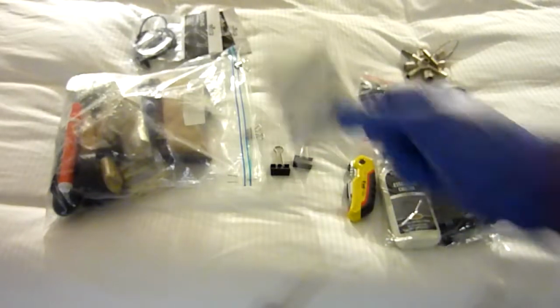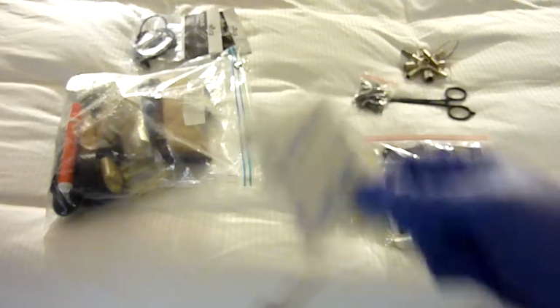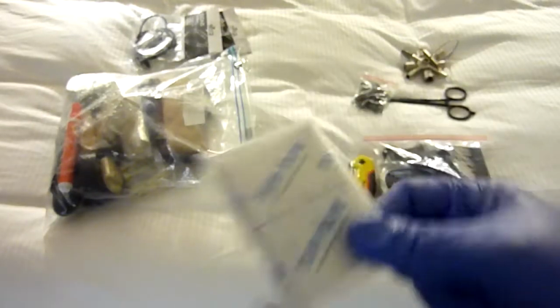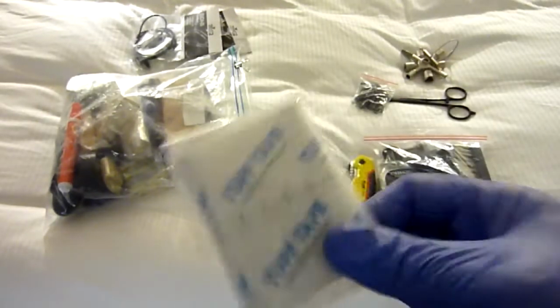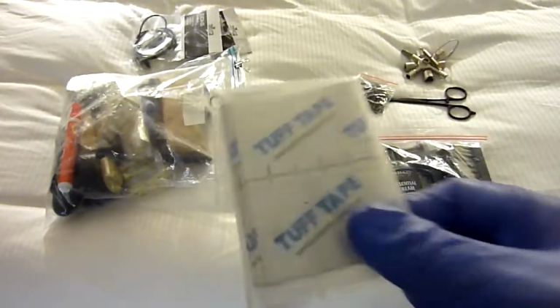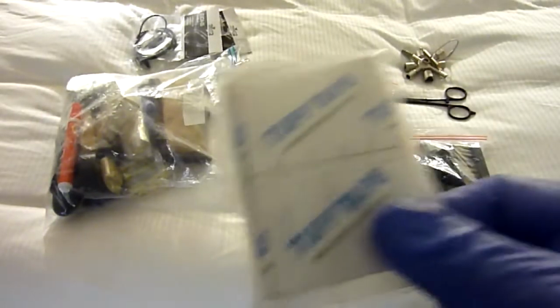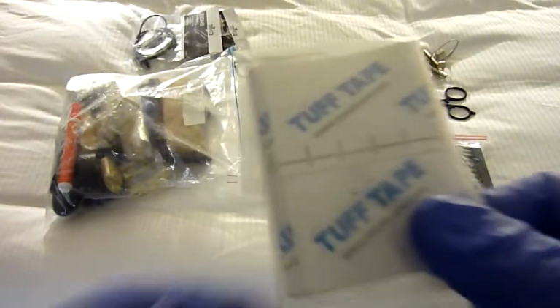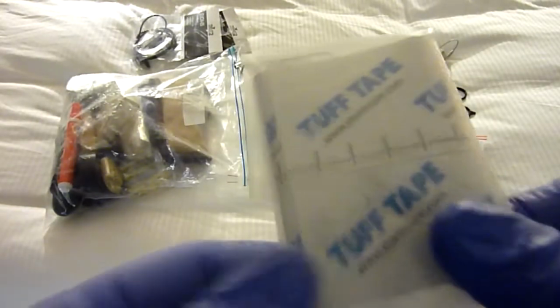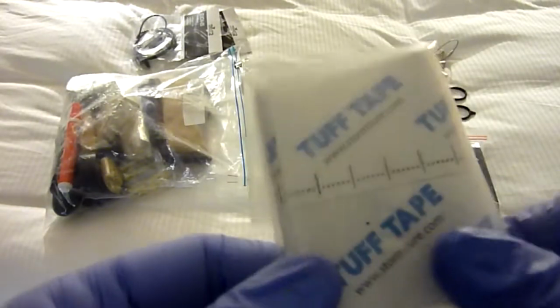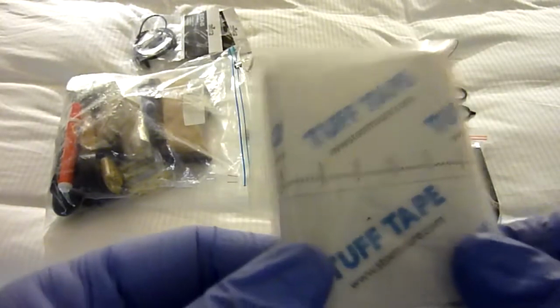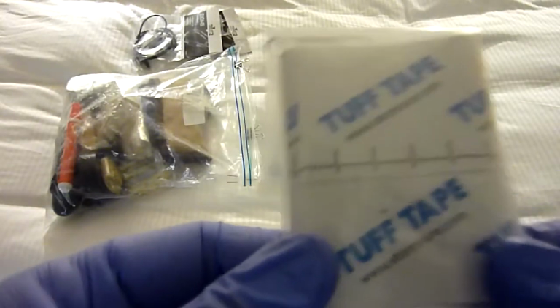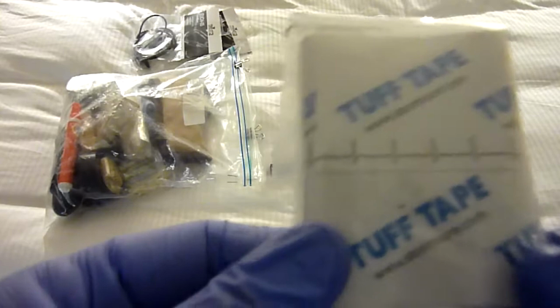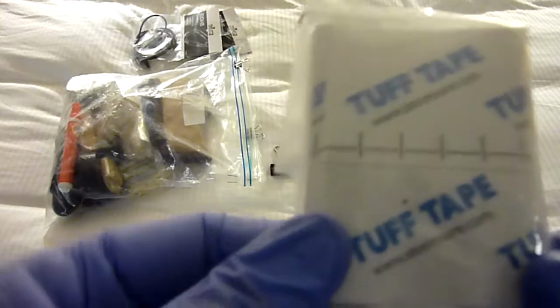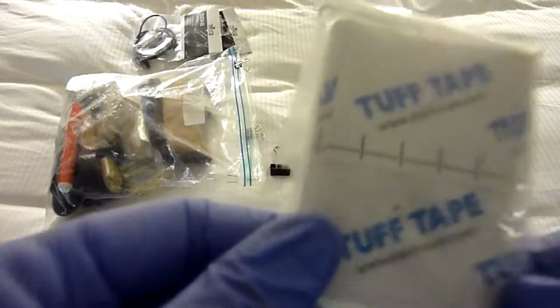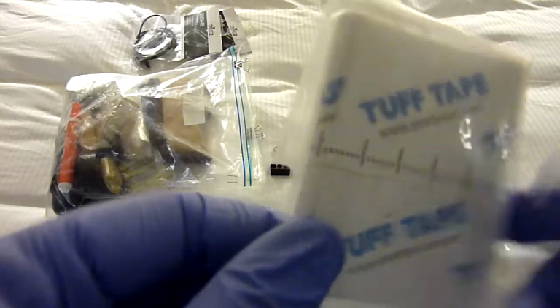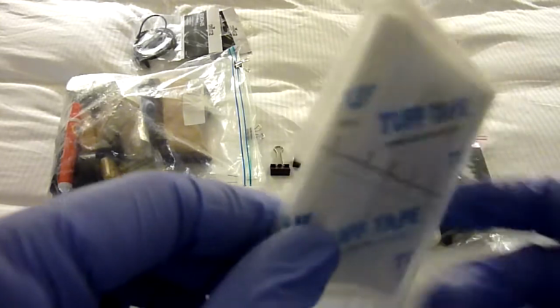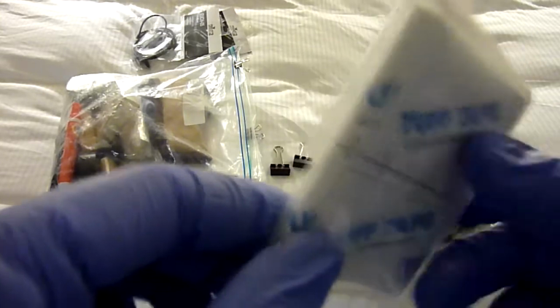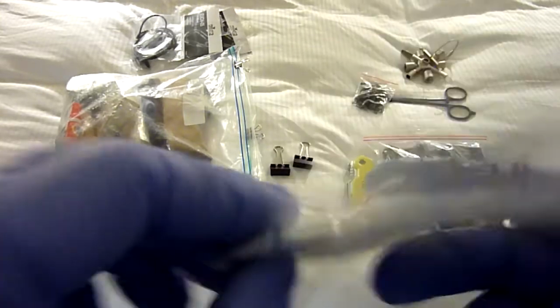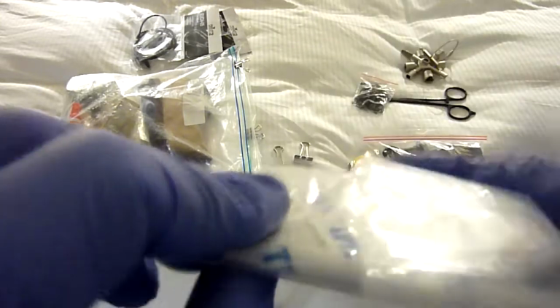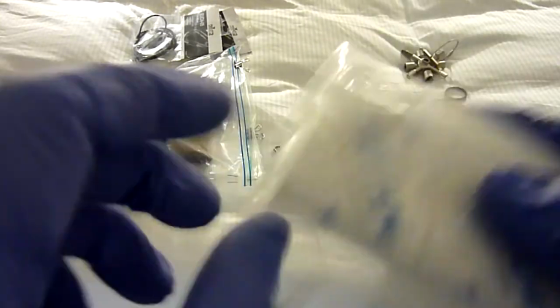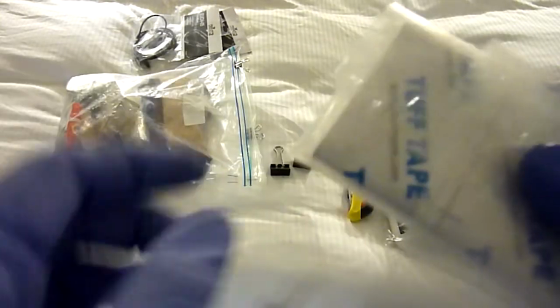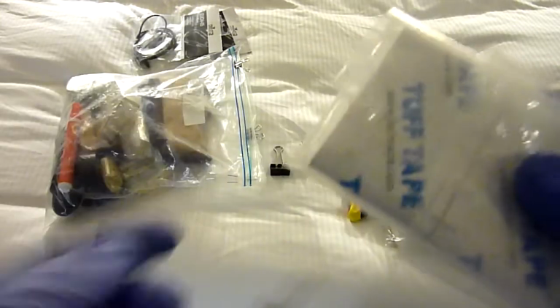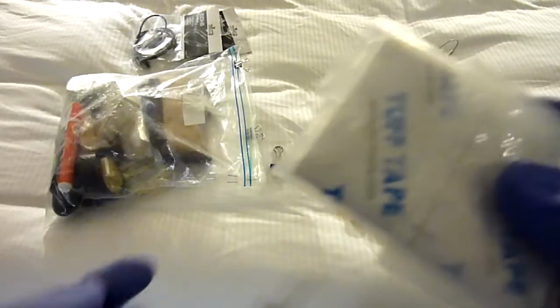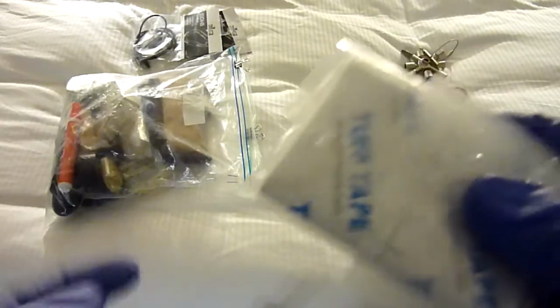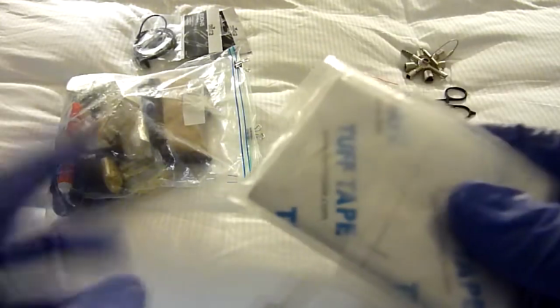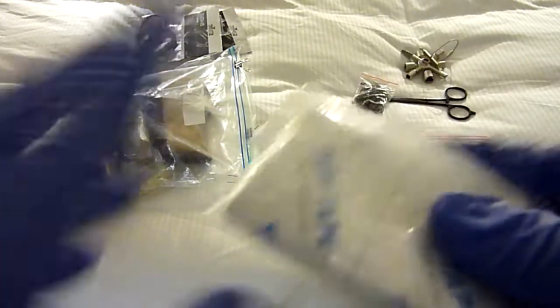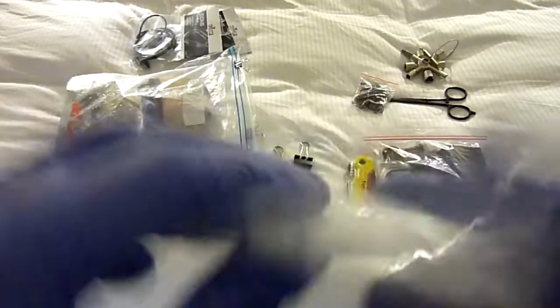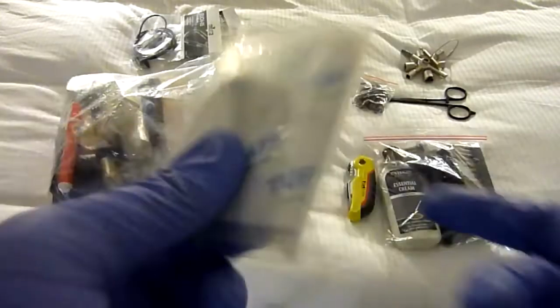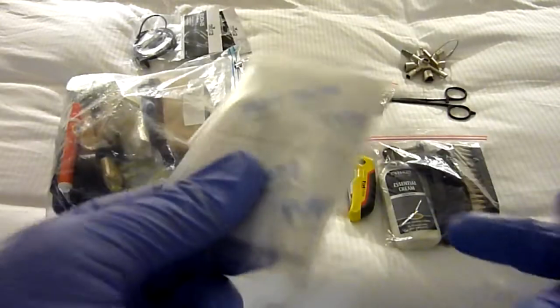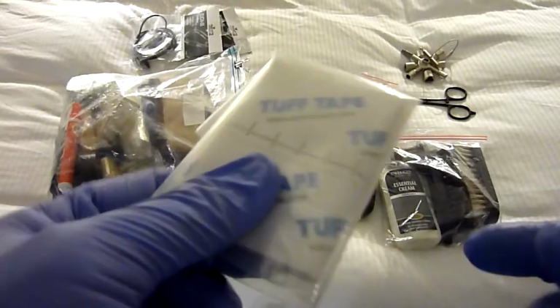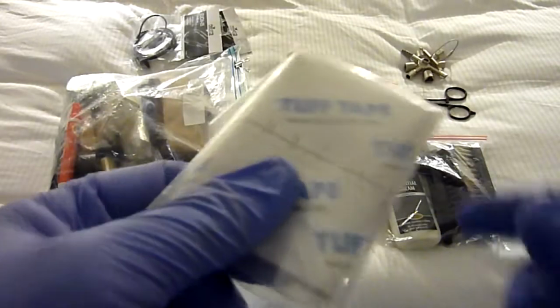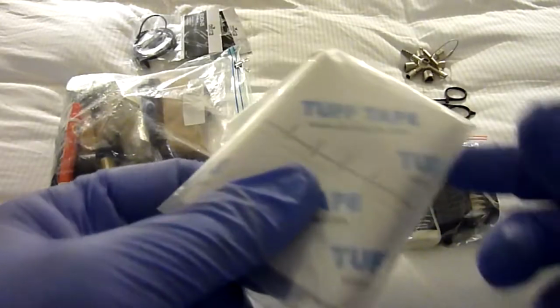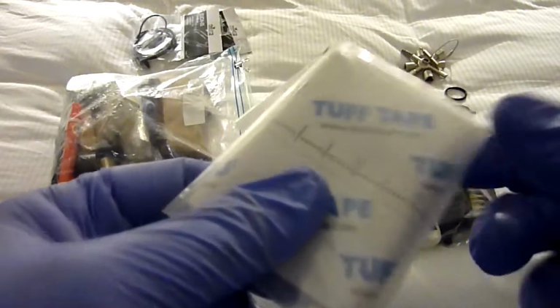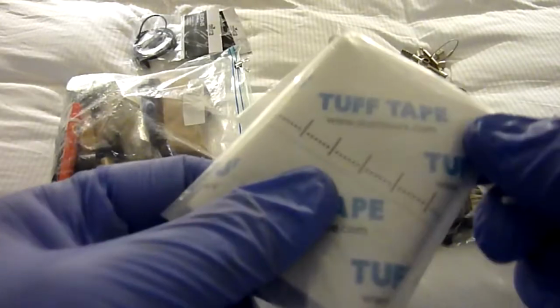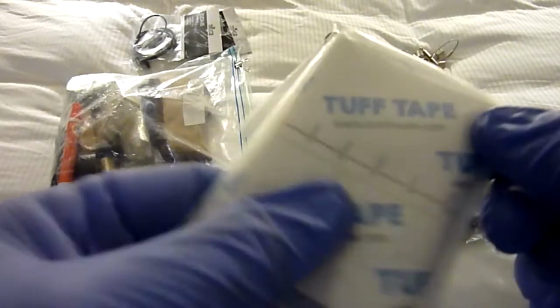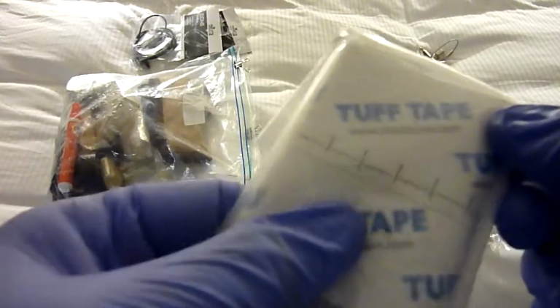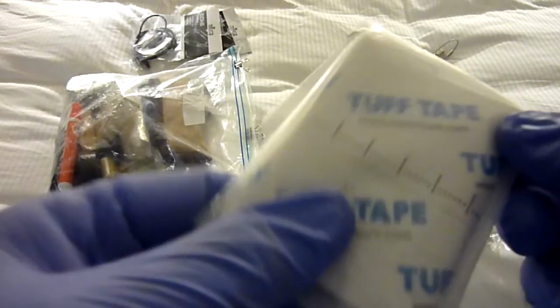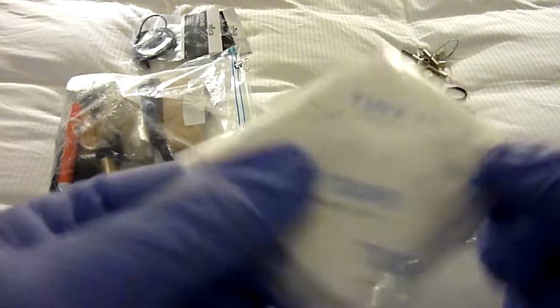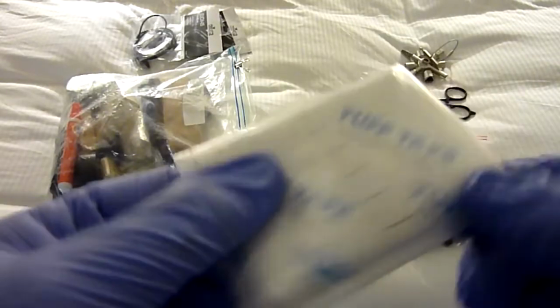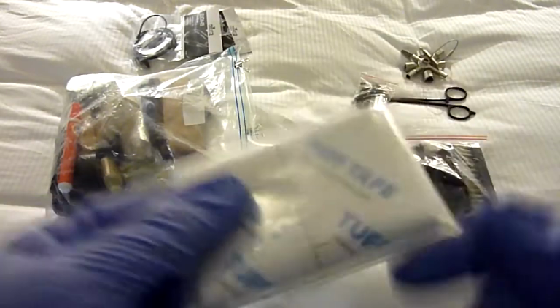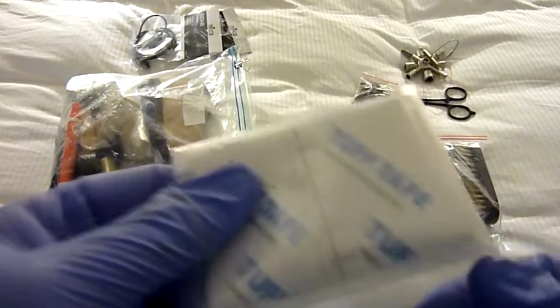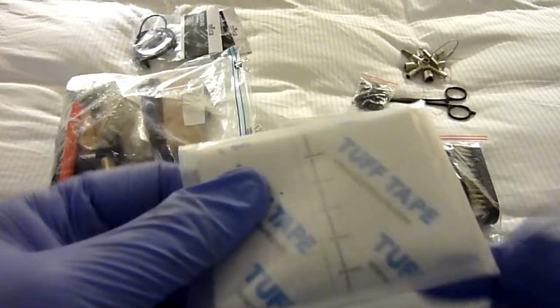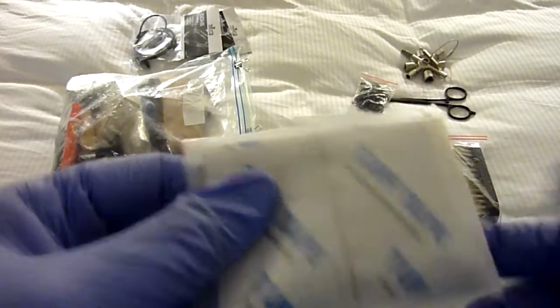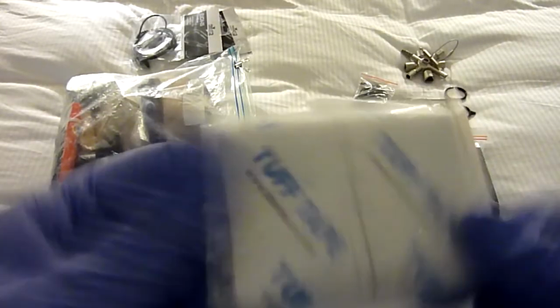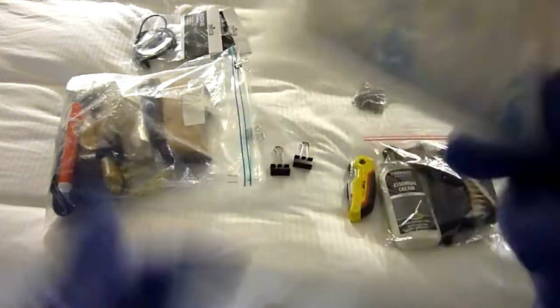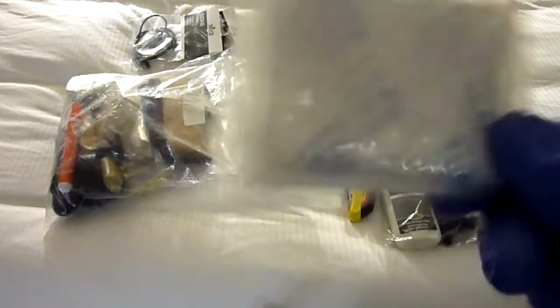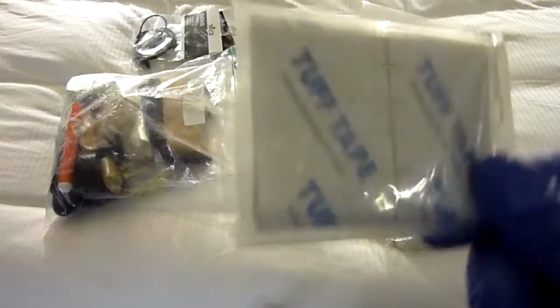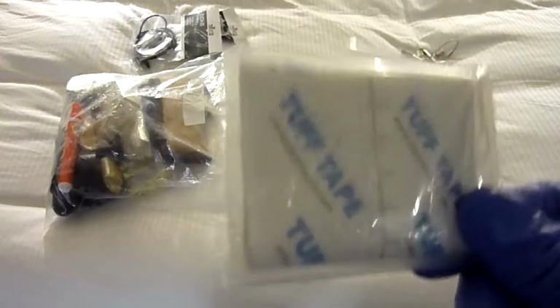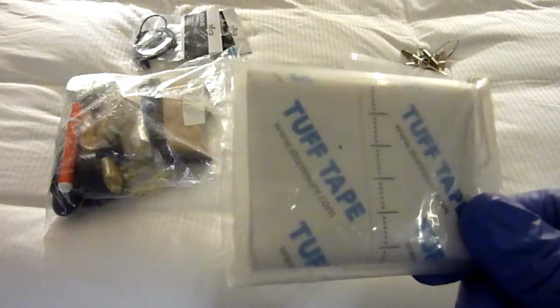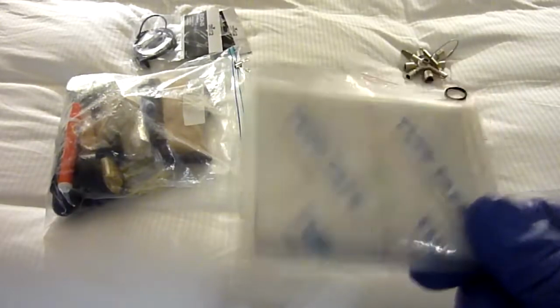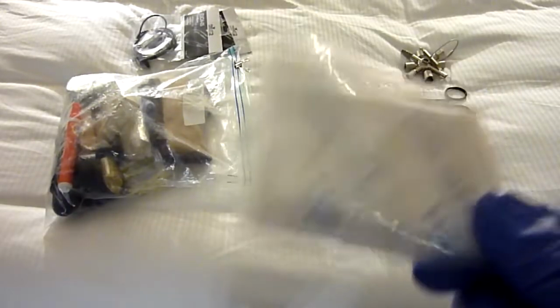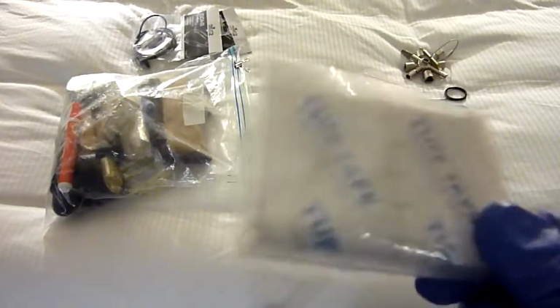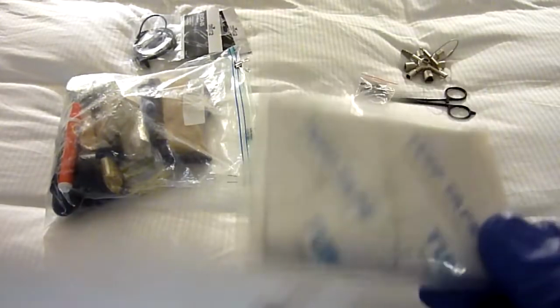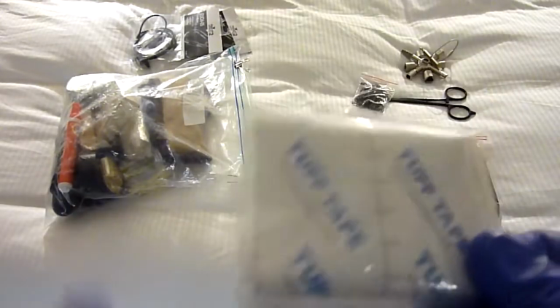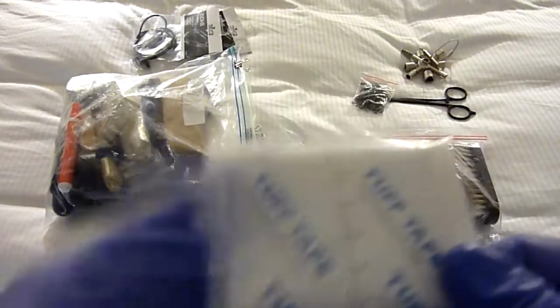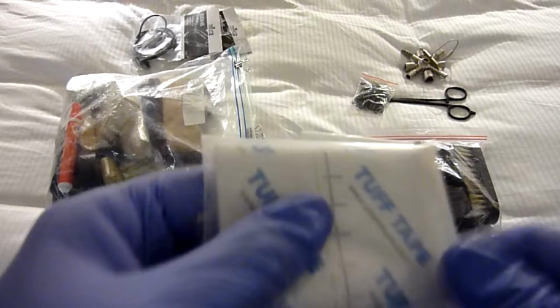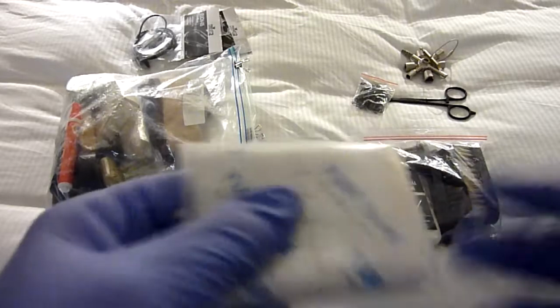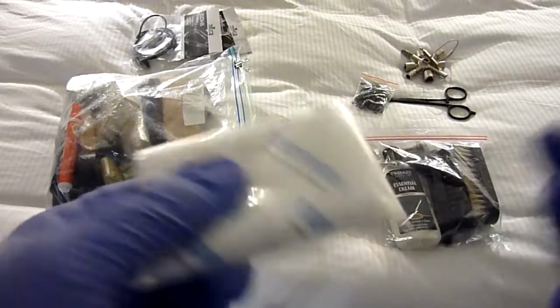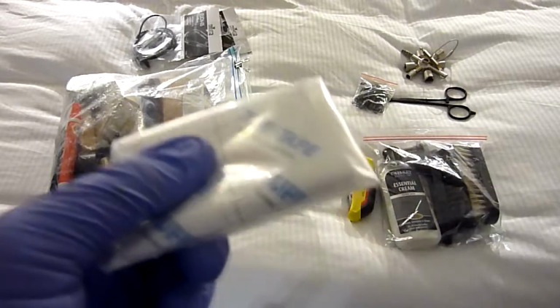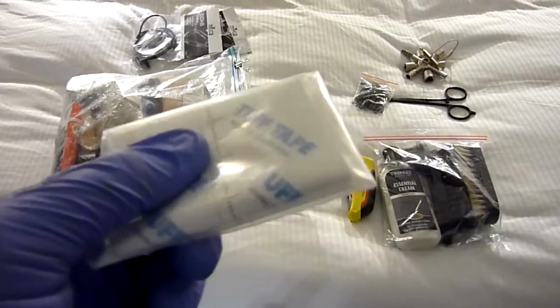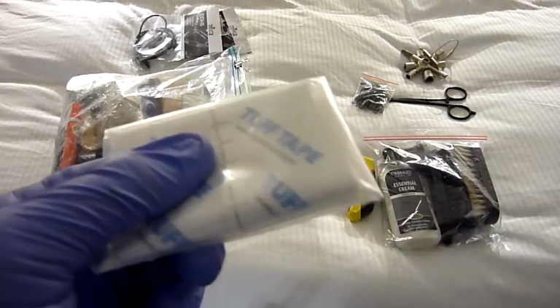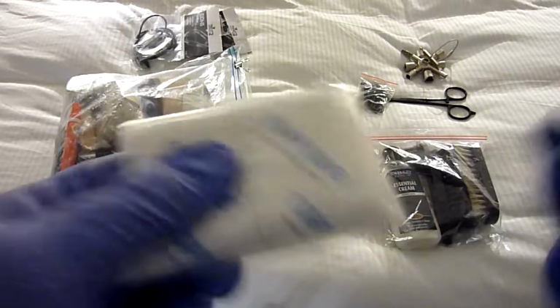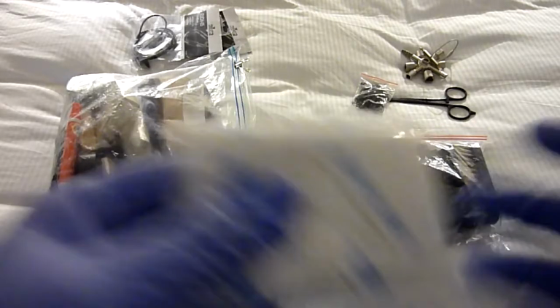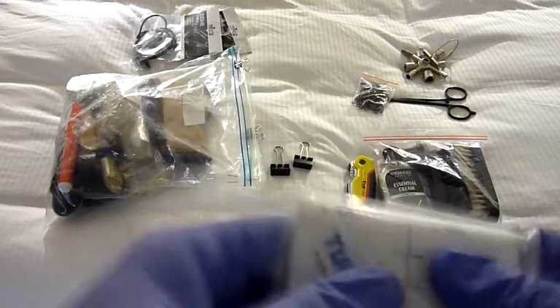Tuff tape — just another version of duct tape. I think this is two-sided, so it's absolutely perfect again for fixing things.